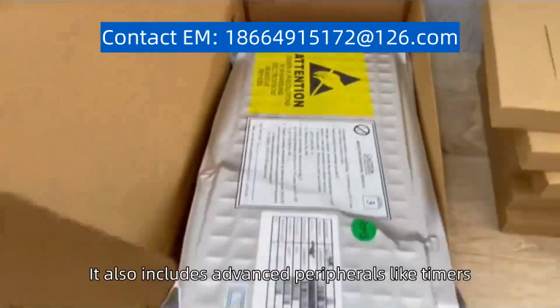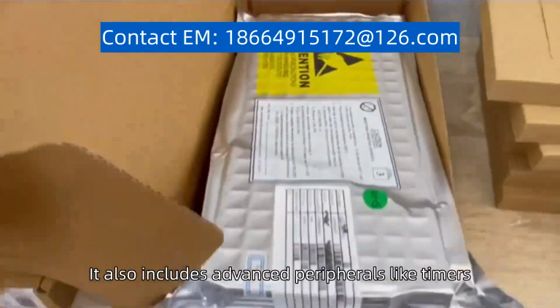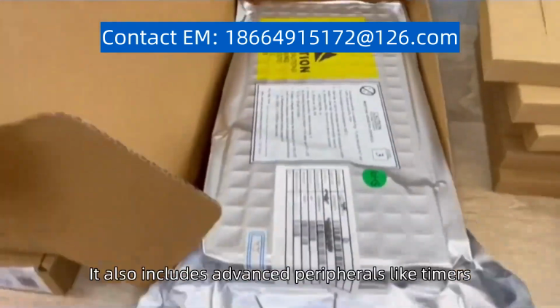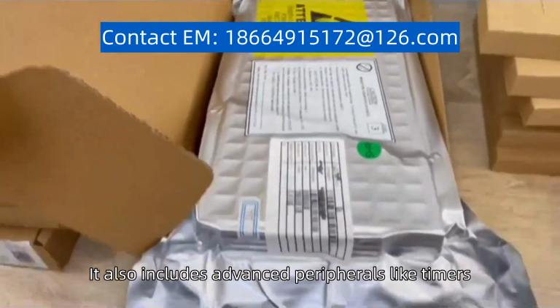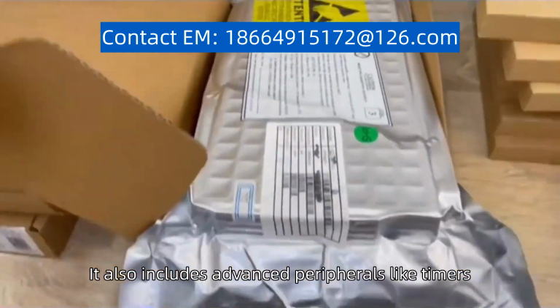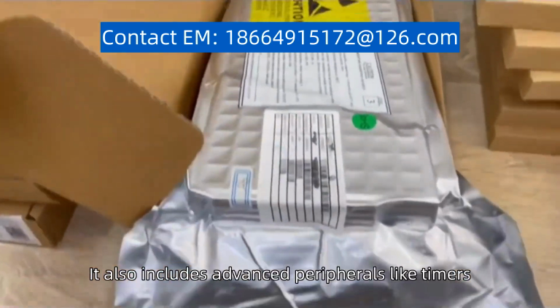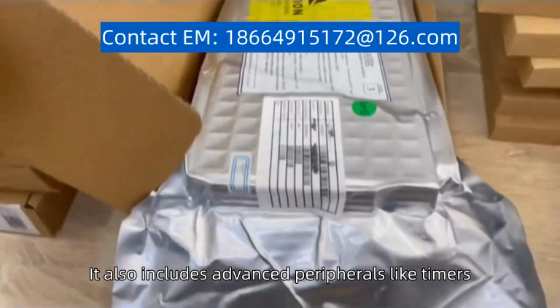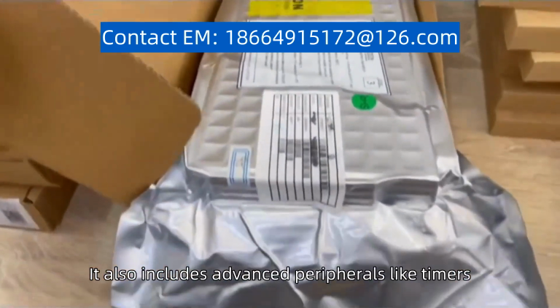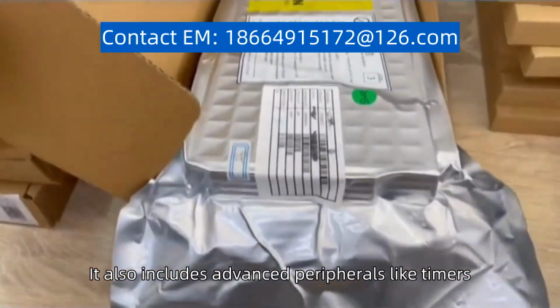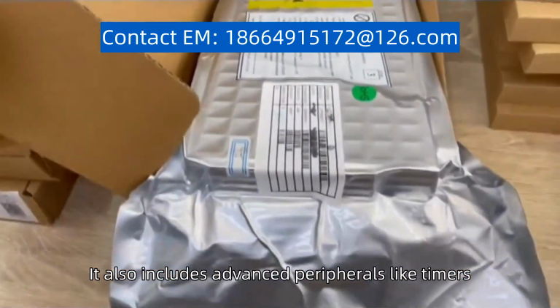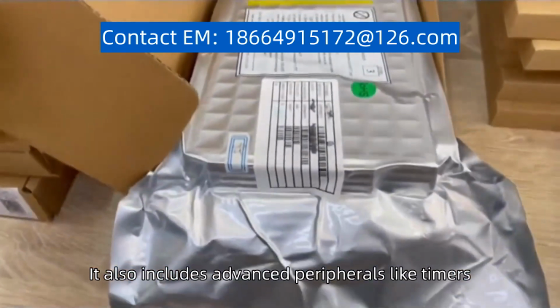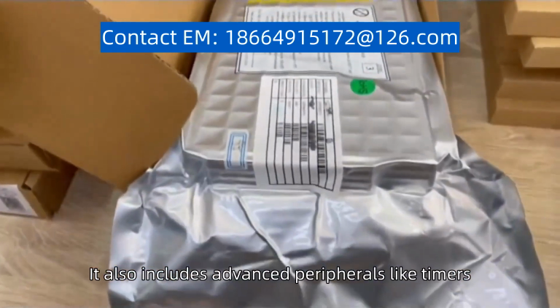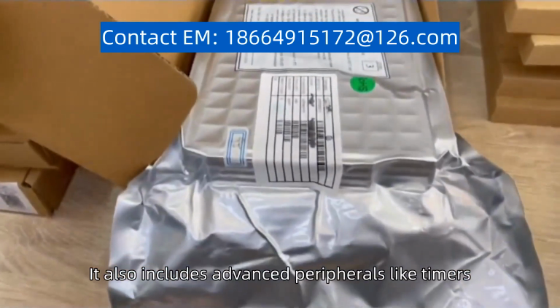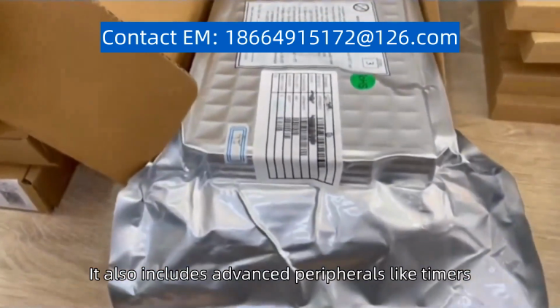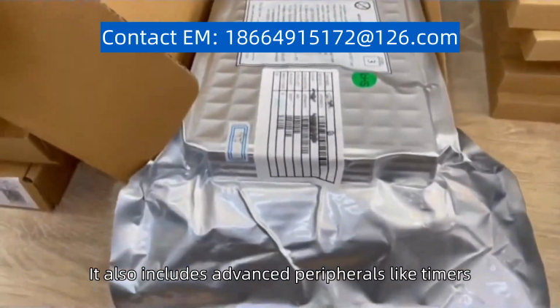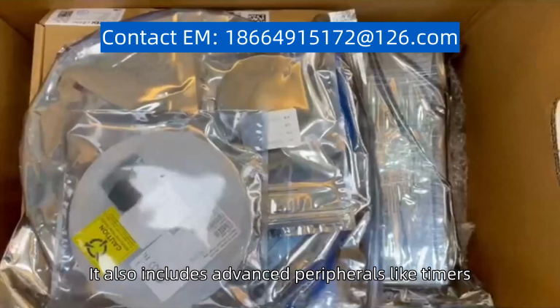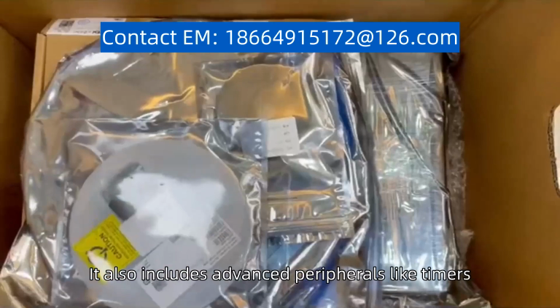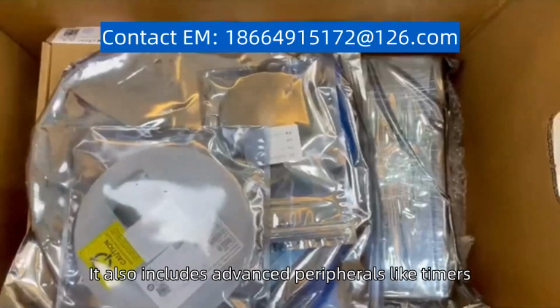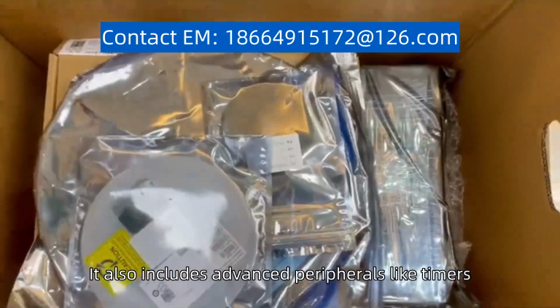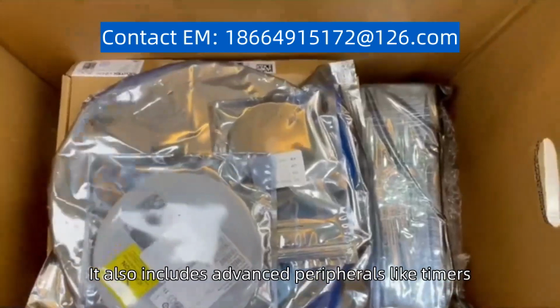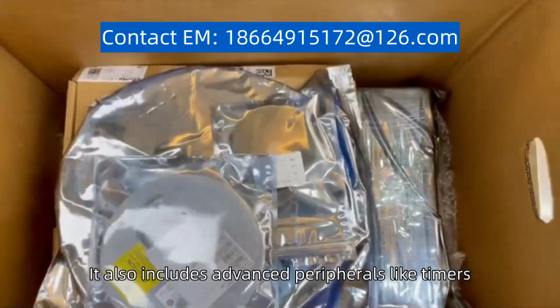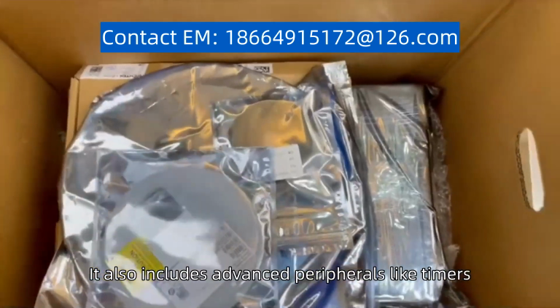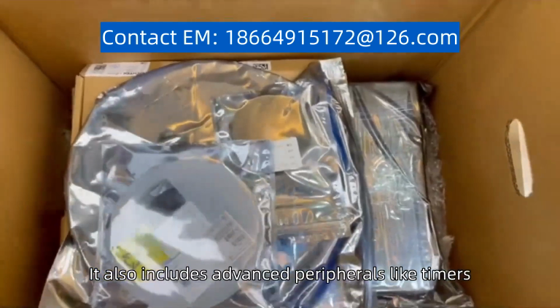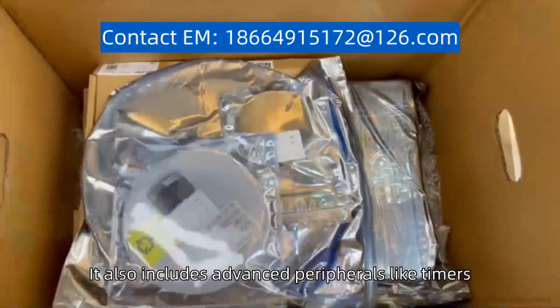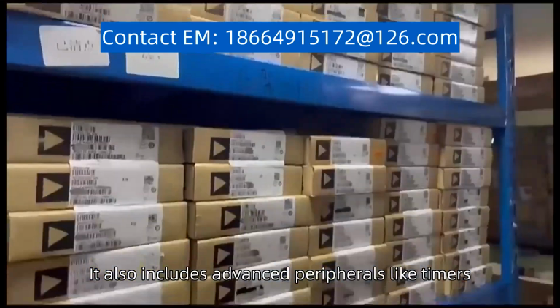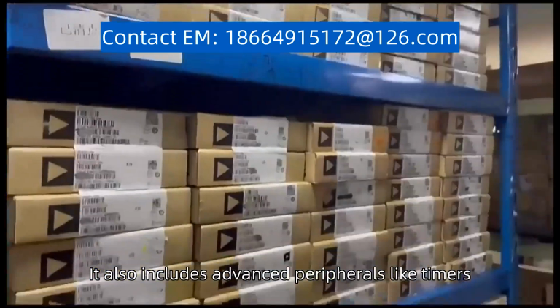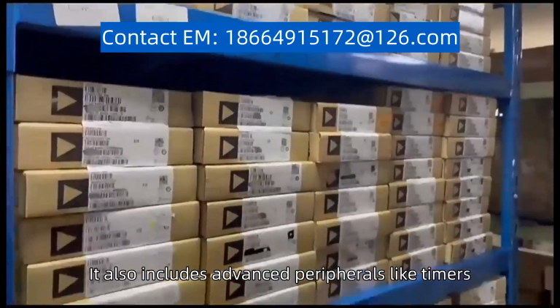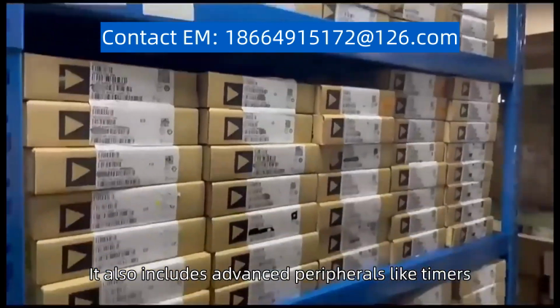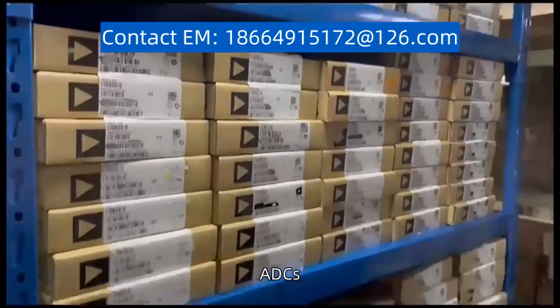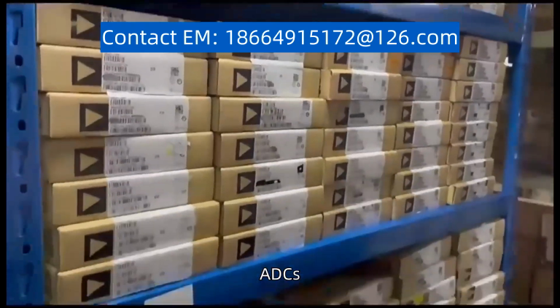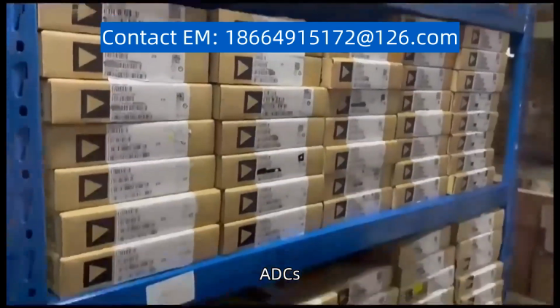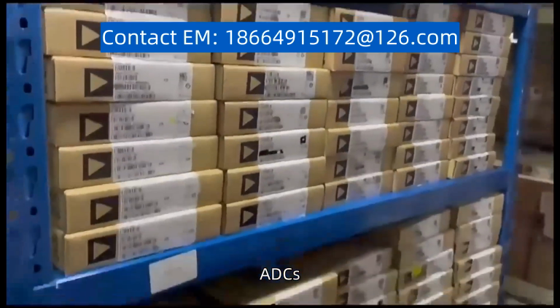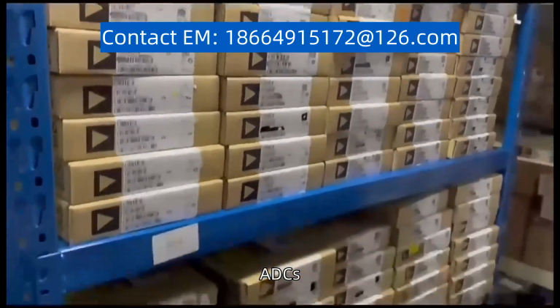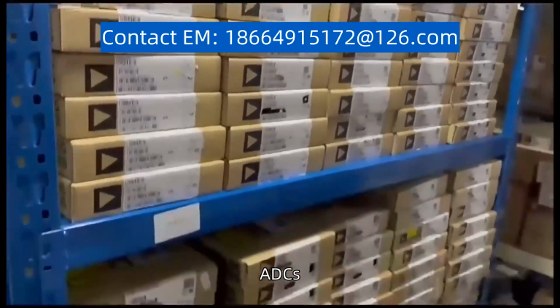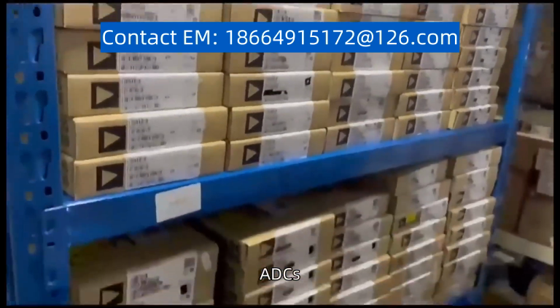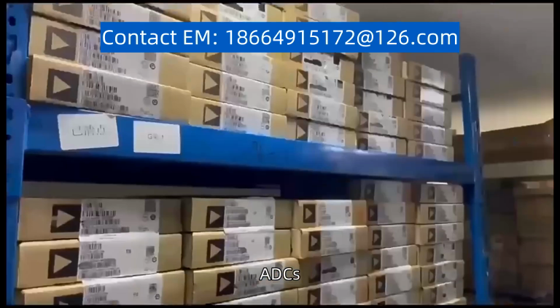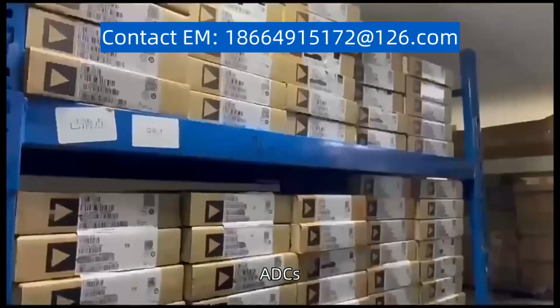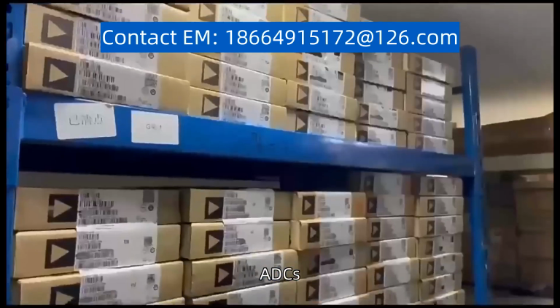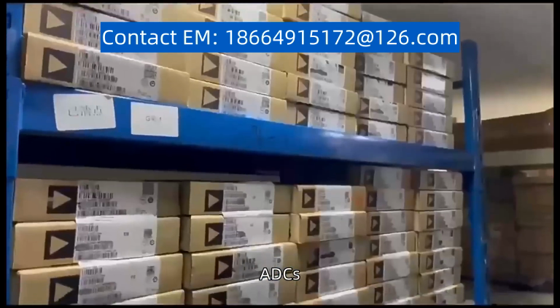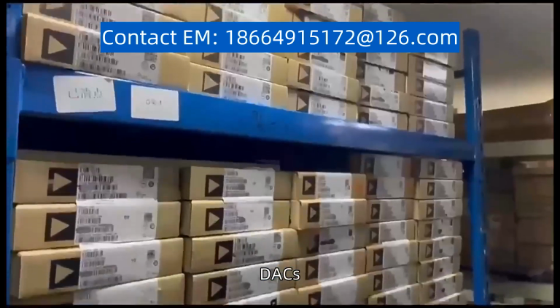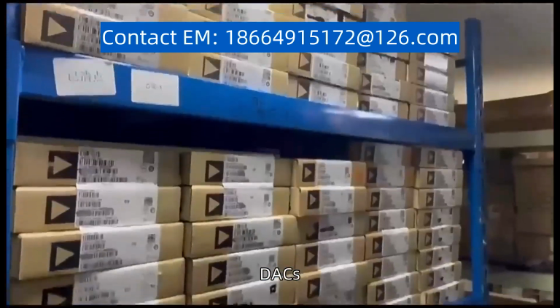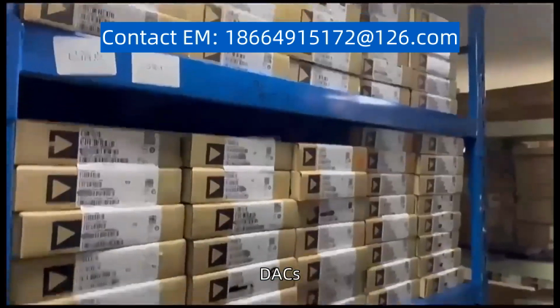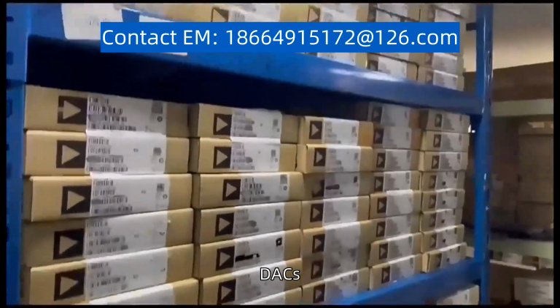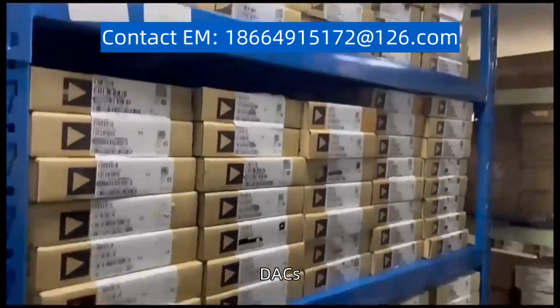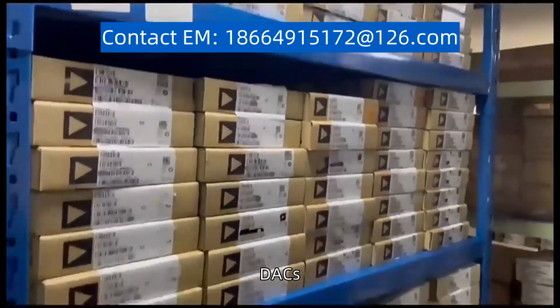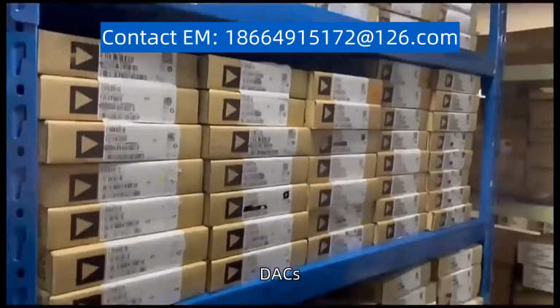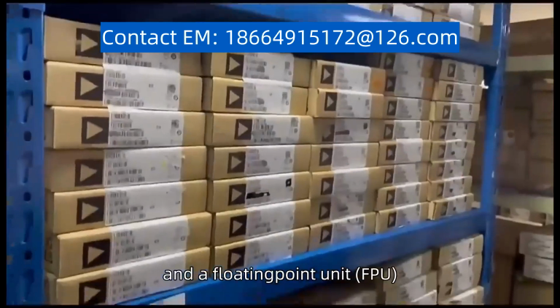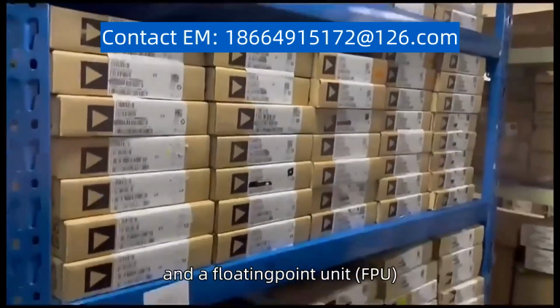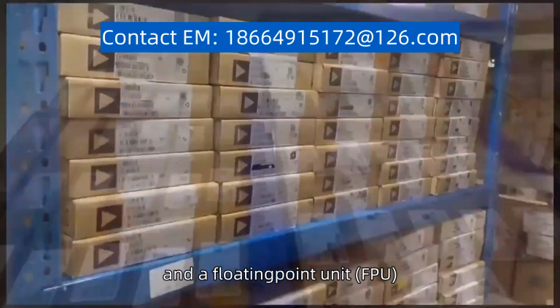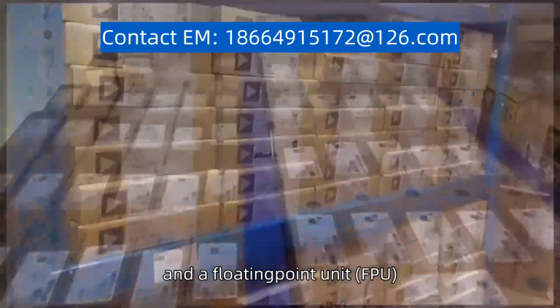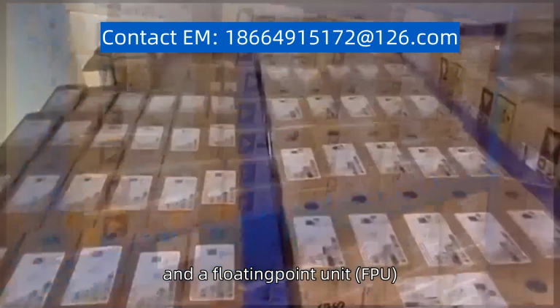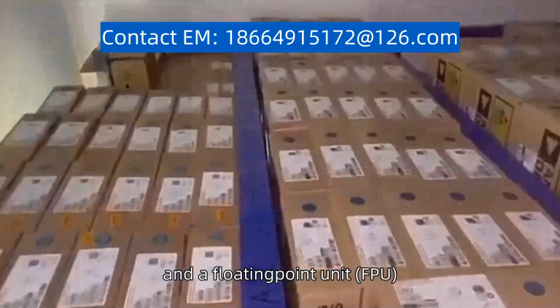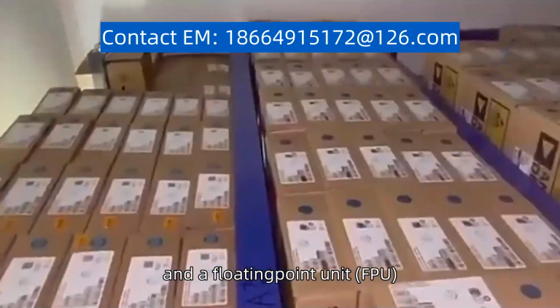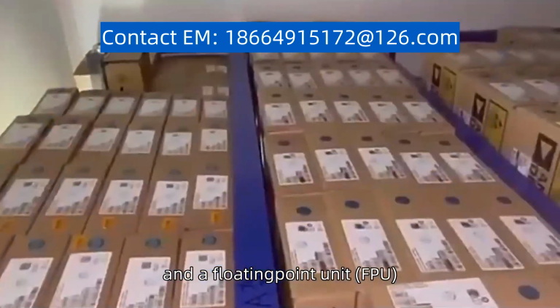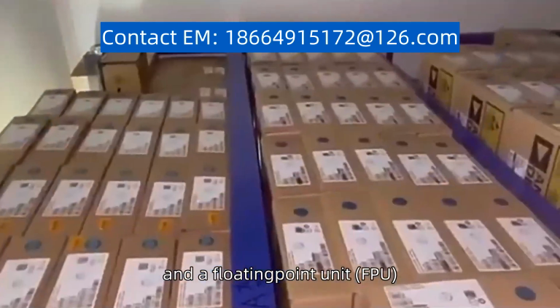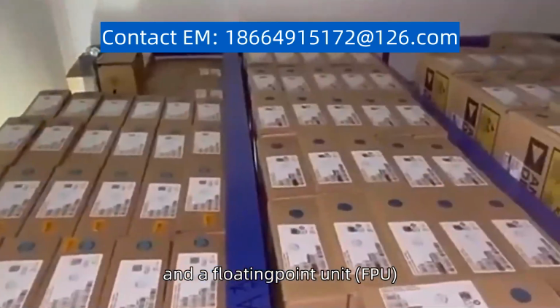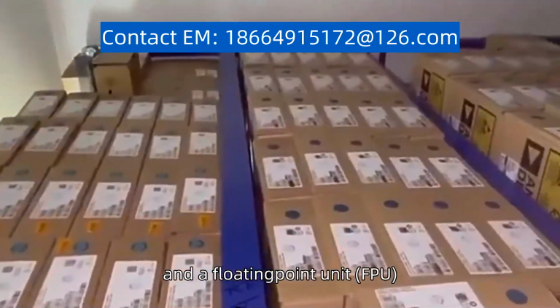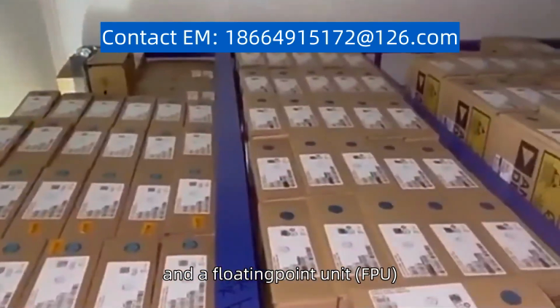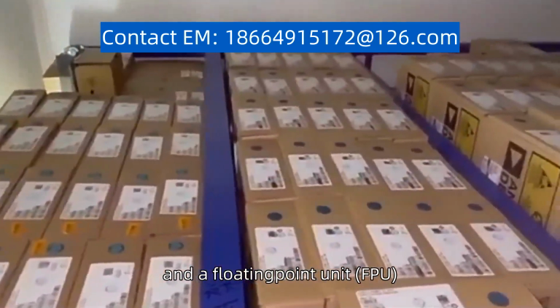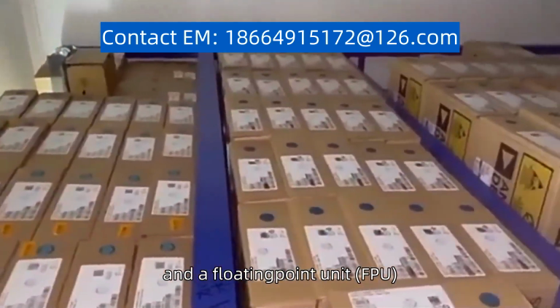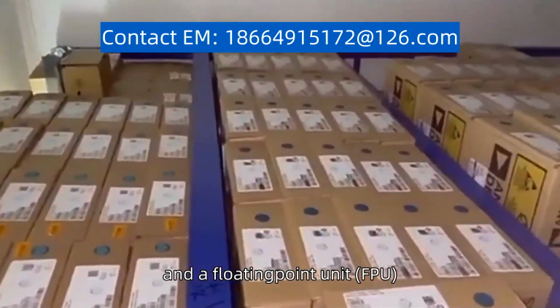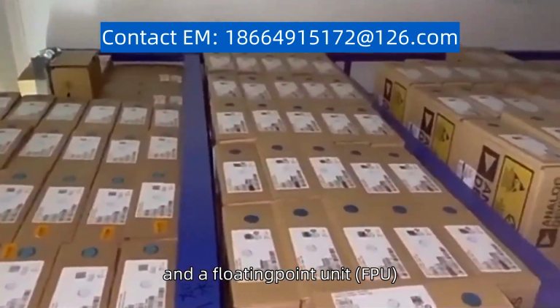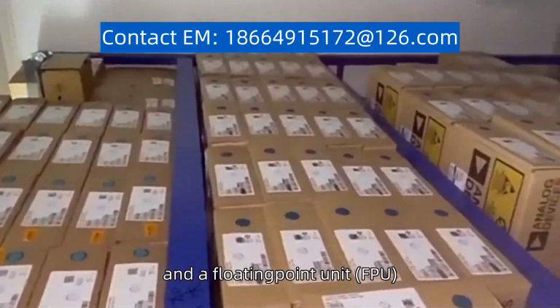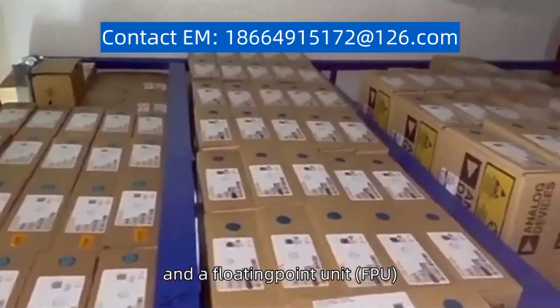It also includes advanced peripherals like timers, ADCs, DACs, and a floating point unit (FPU).